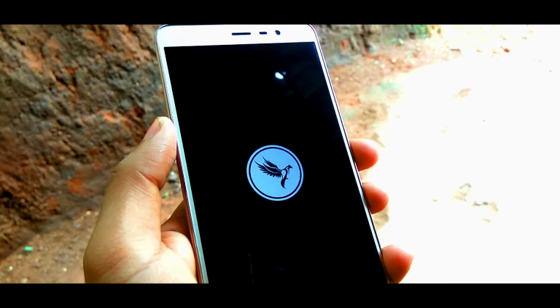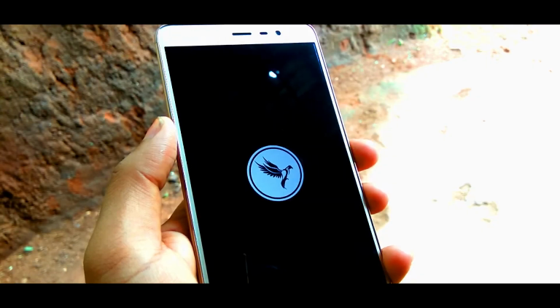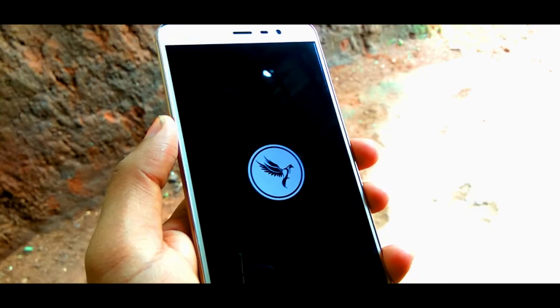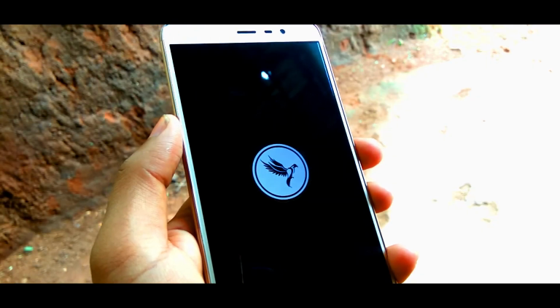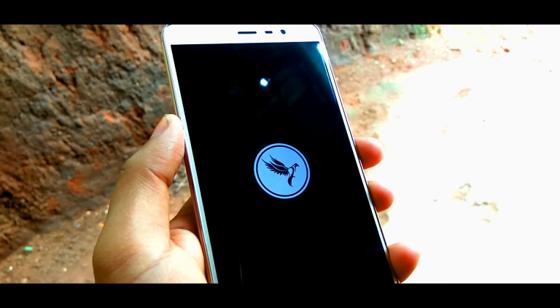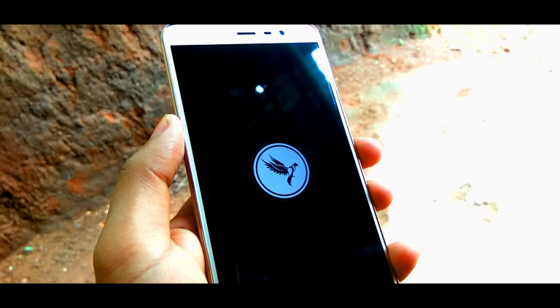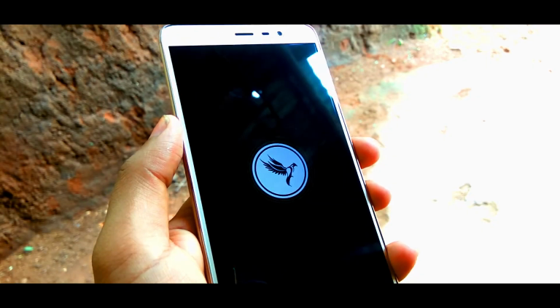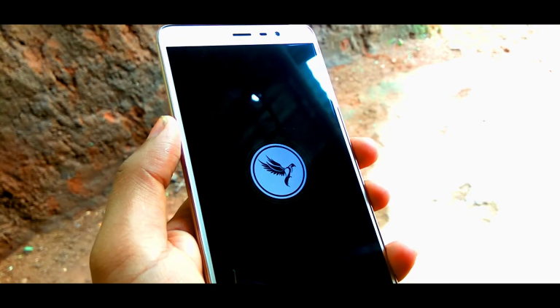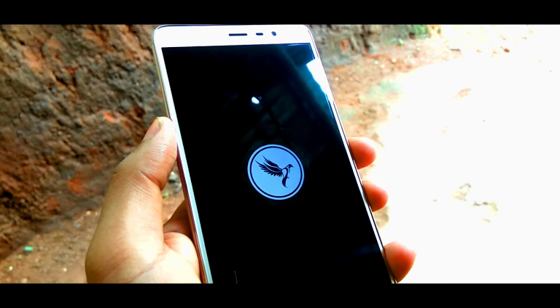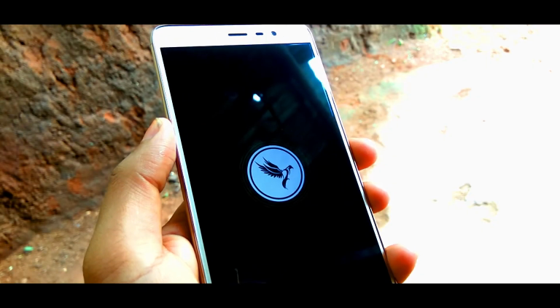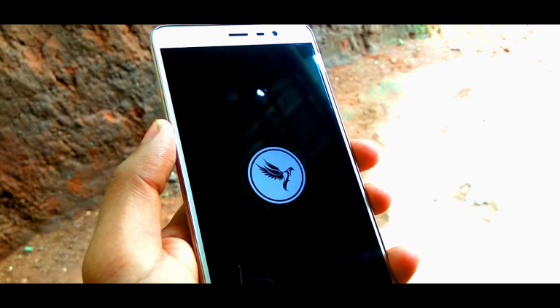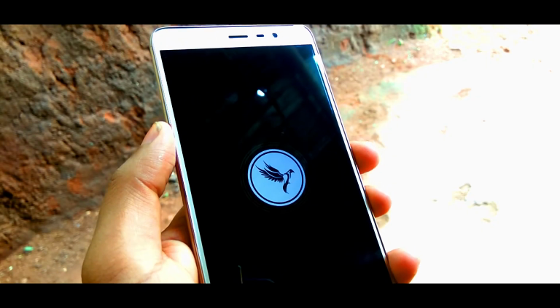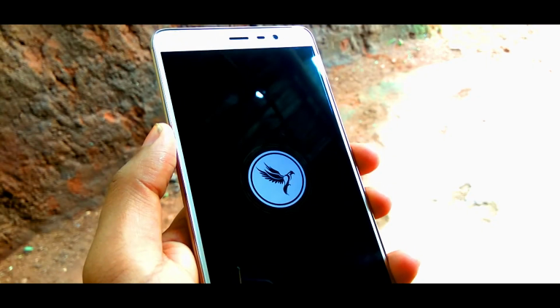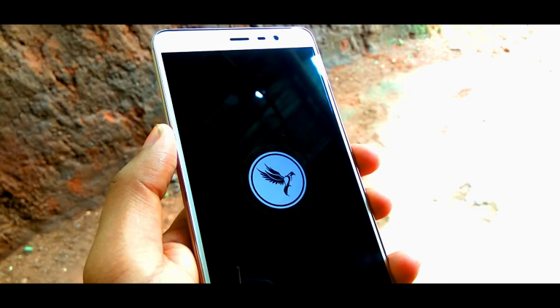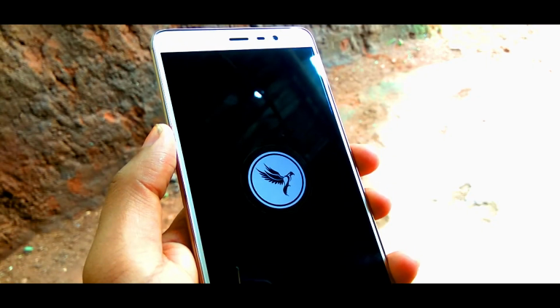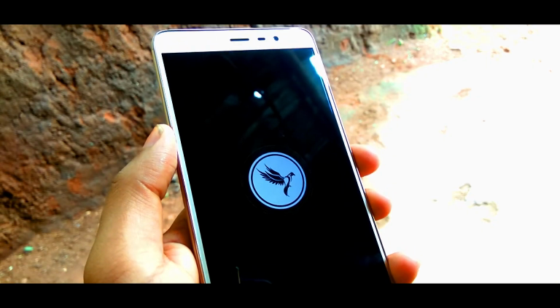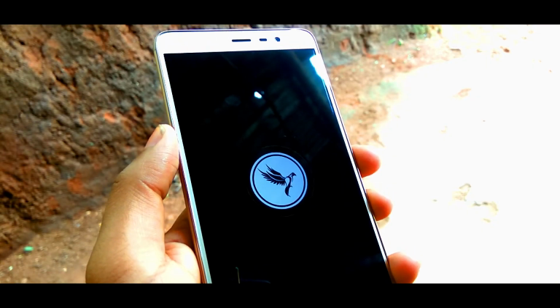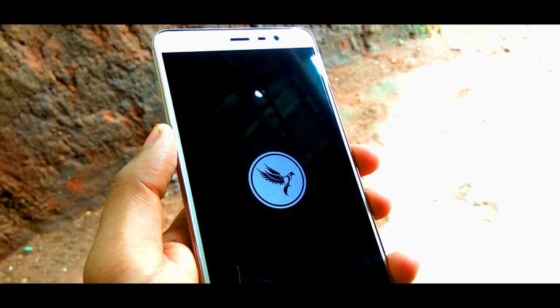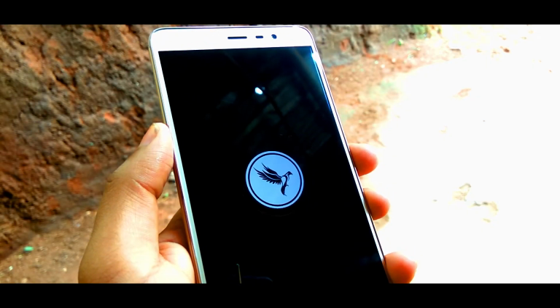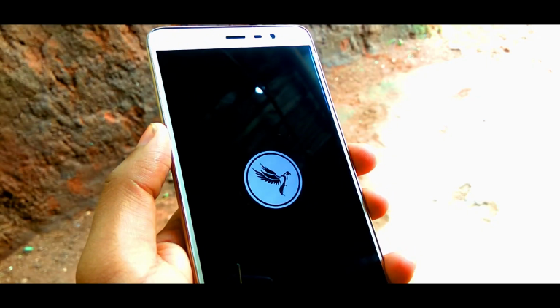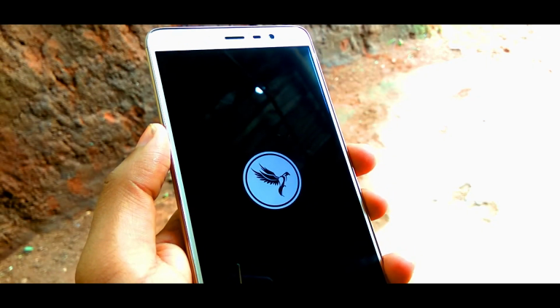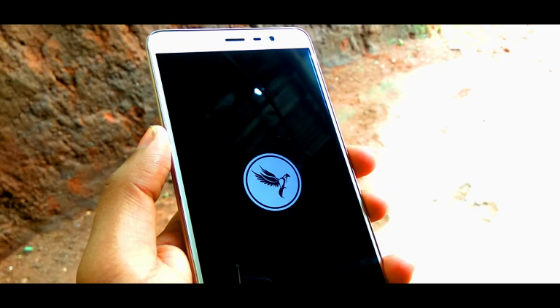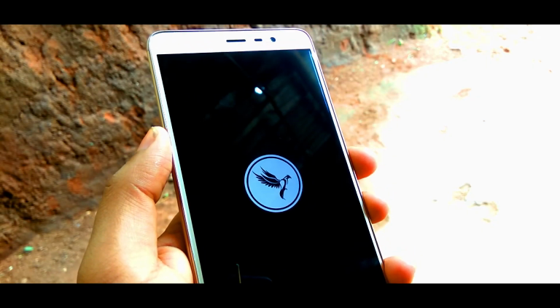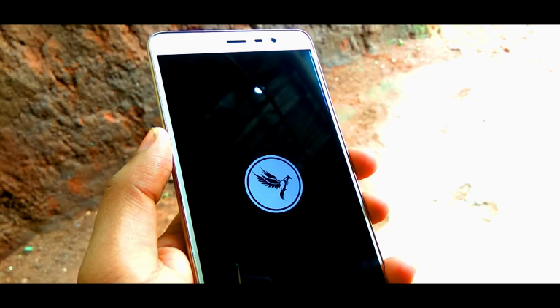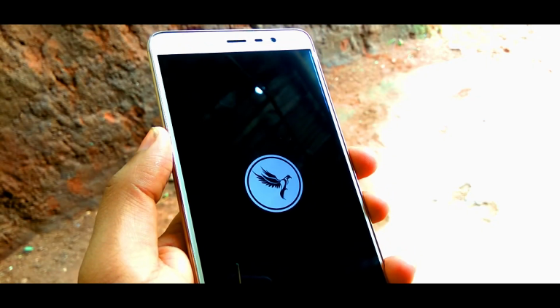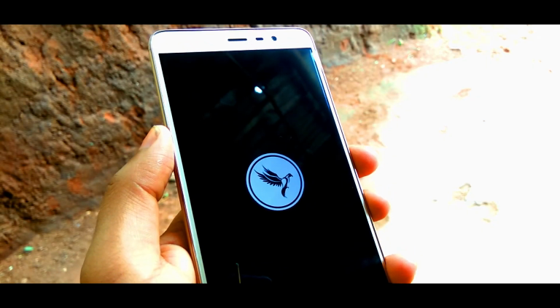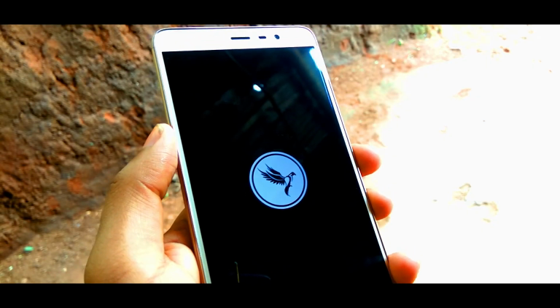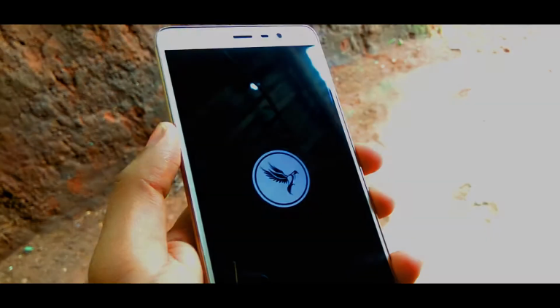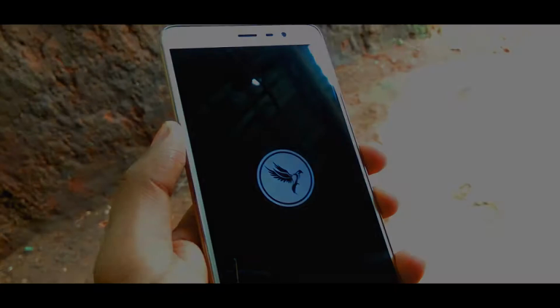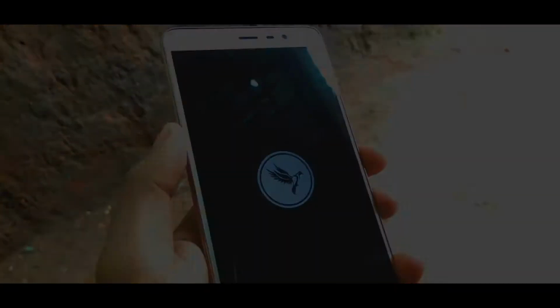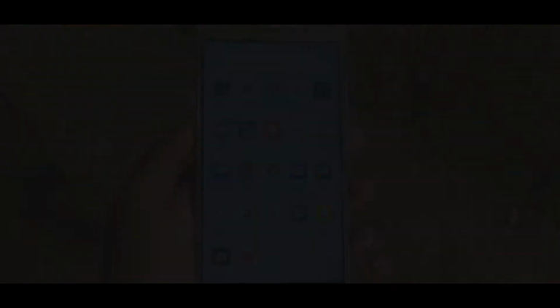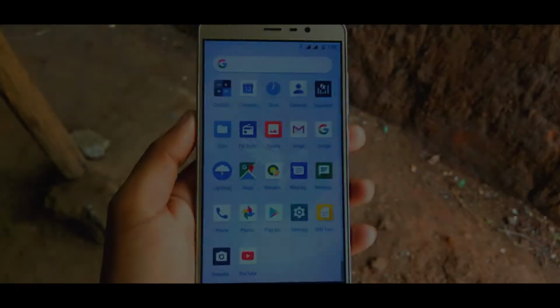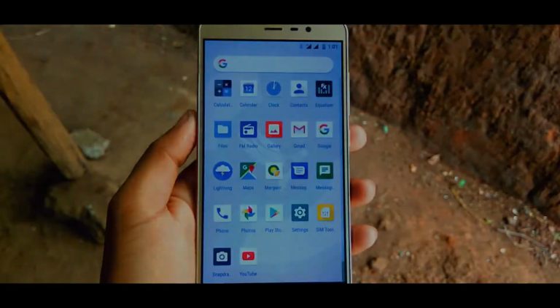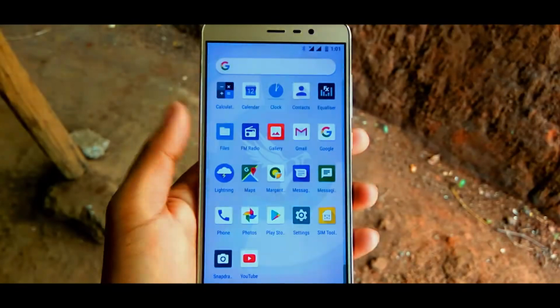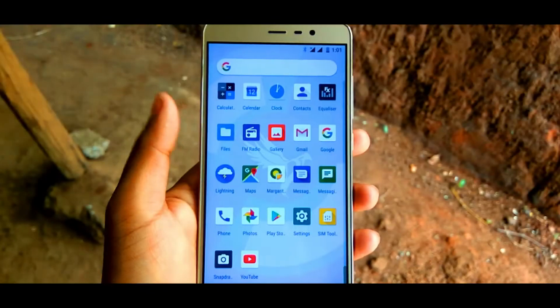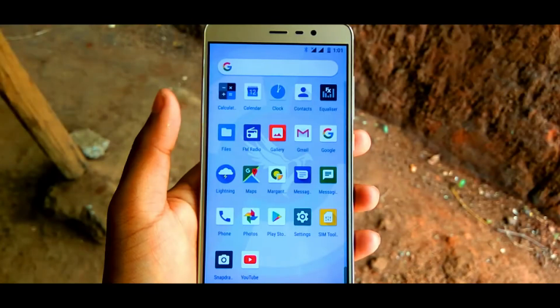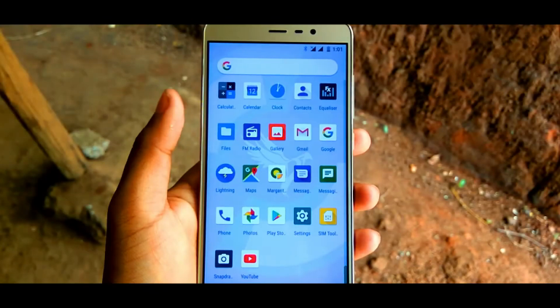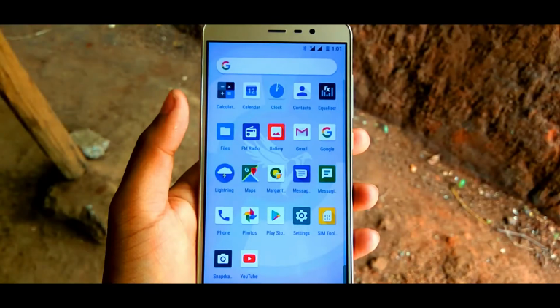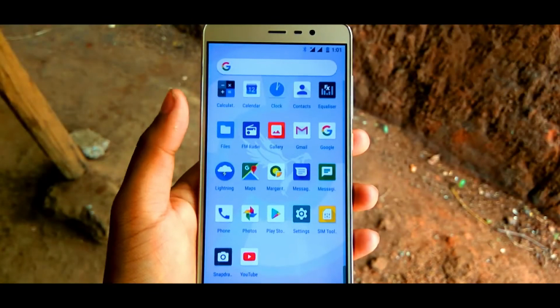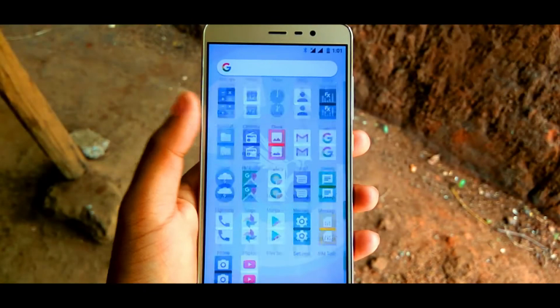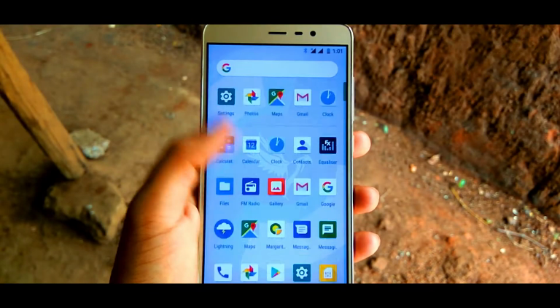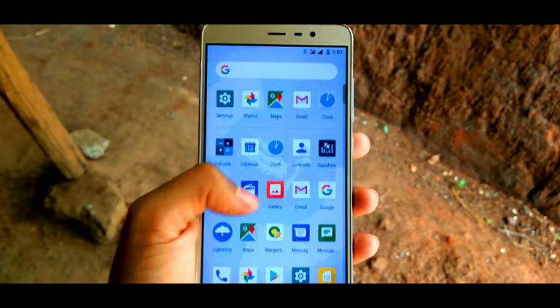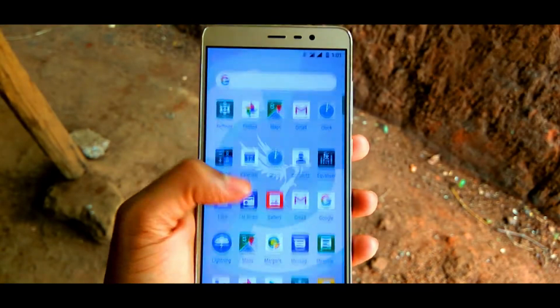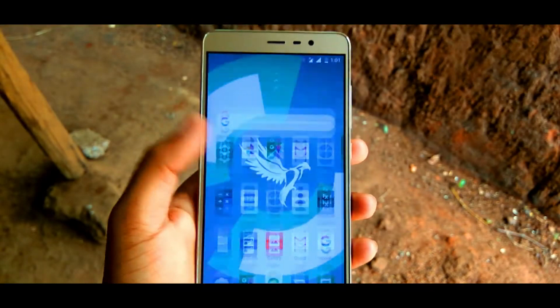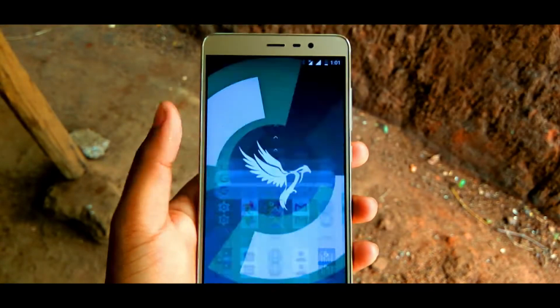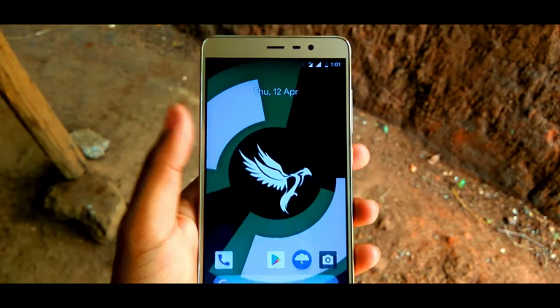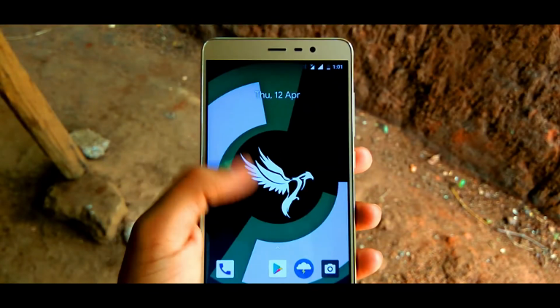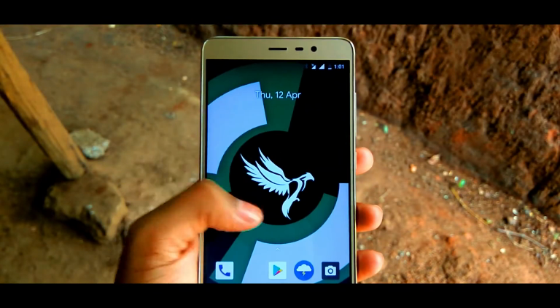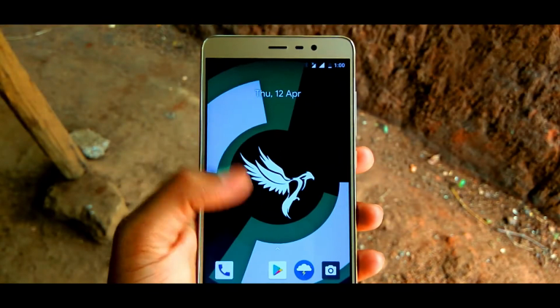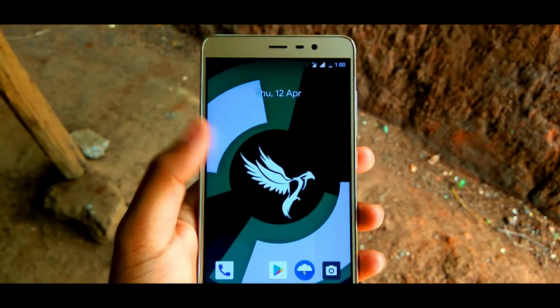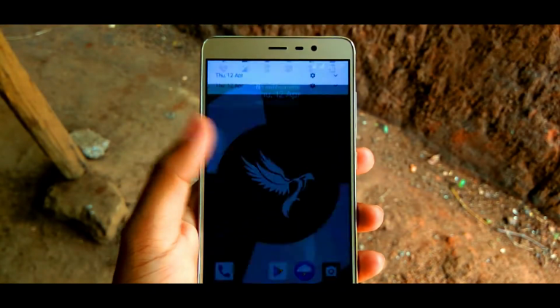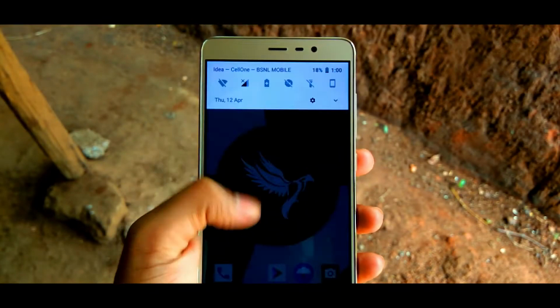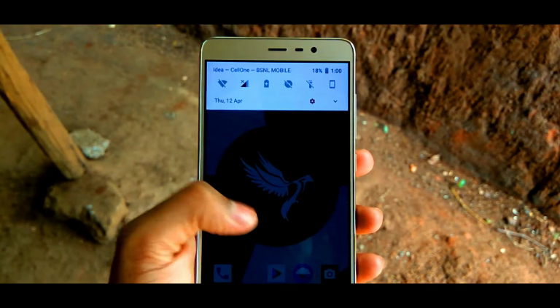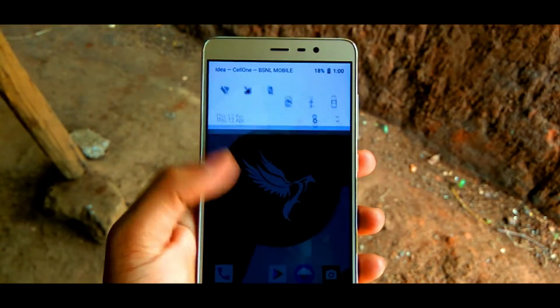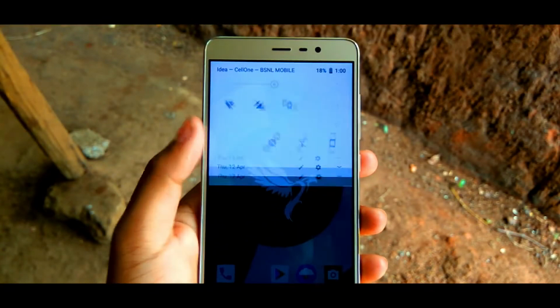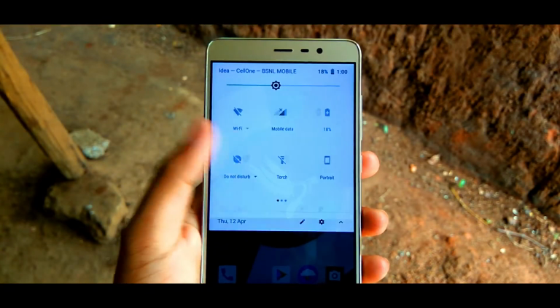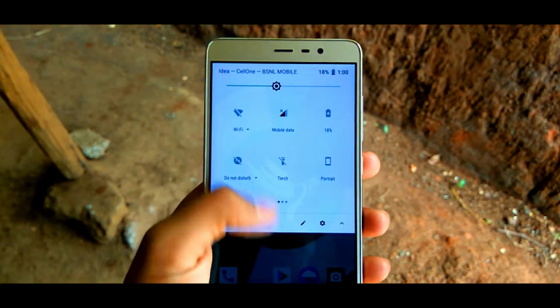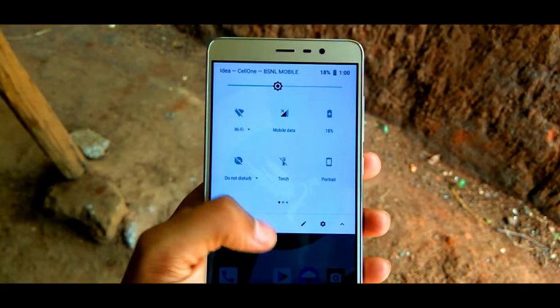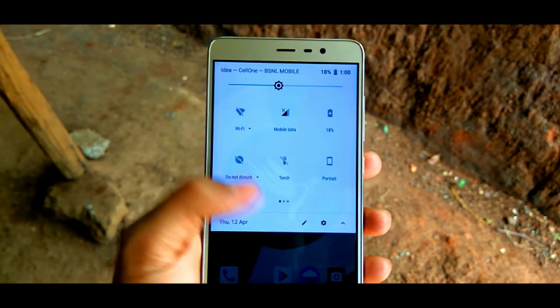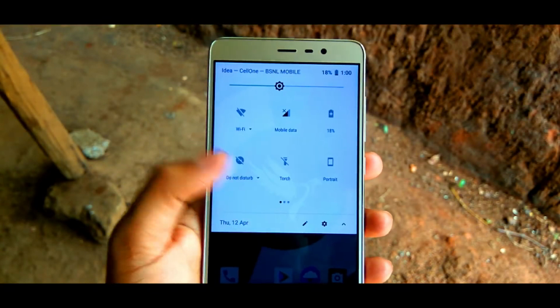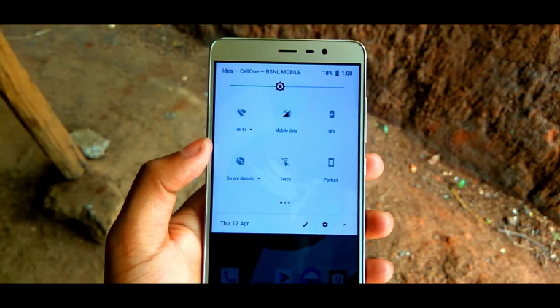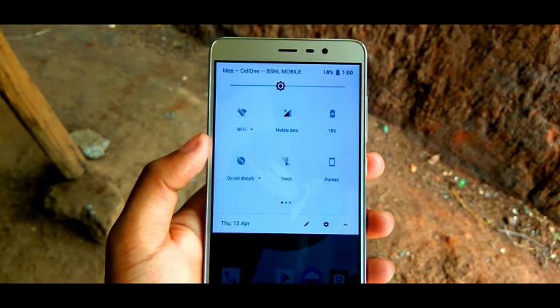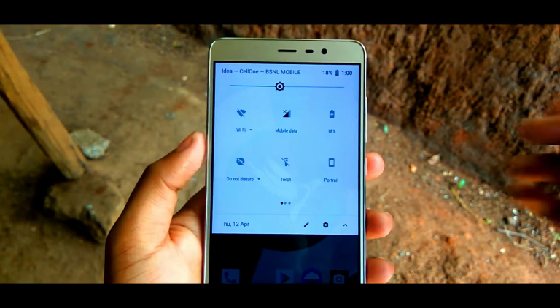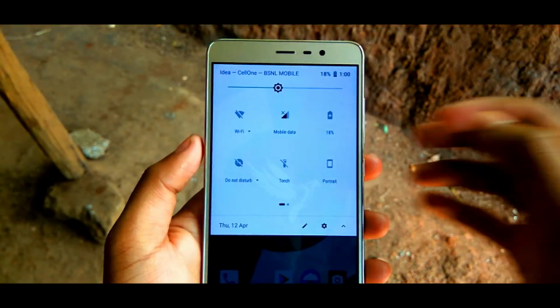Today I'm going to review the latest, most elegant Cardinal AOSP ROM, based on Android 8.1.0 Oreo.